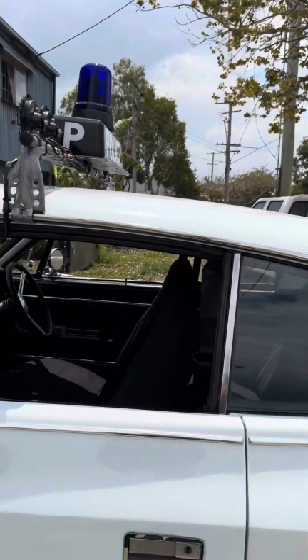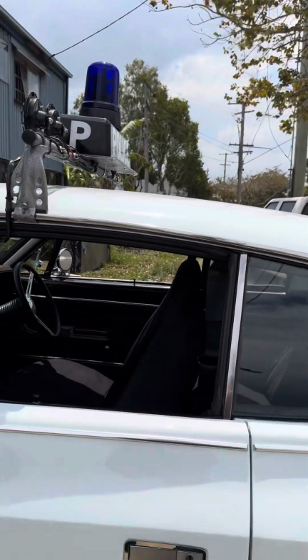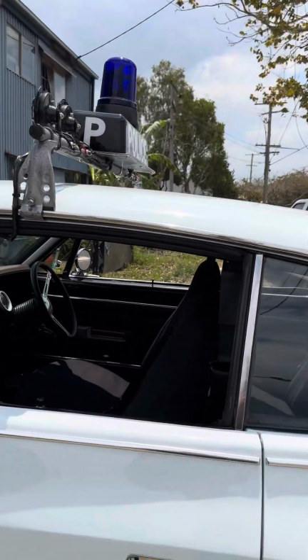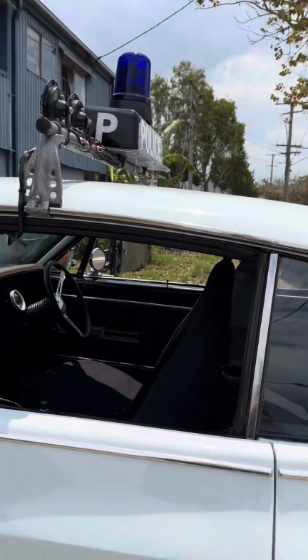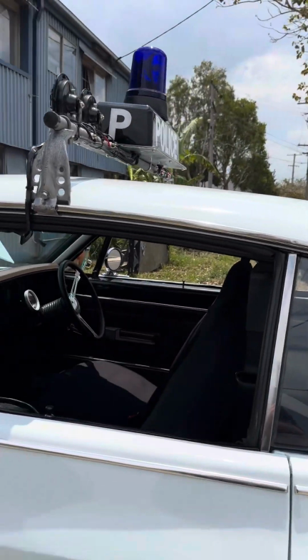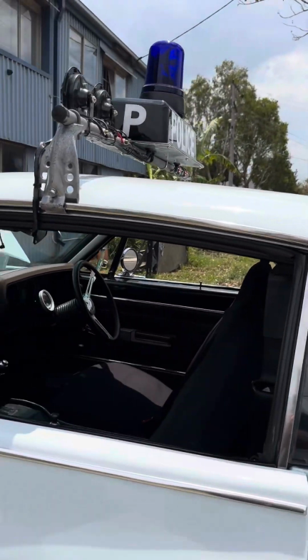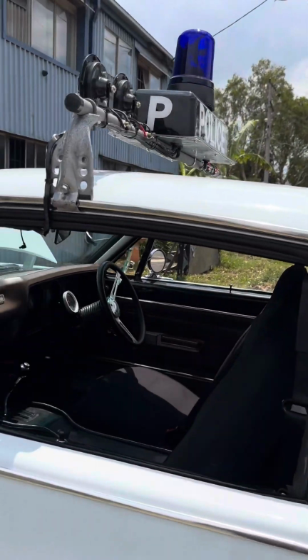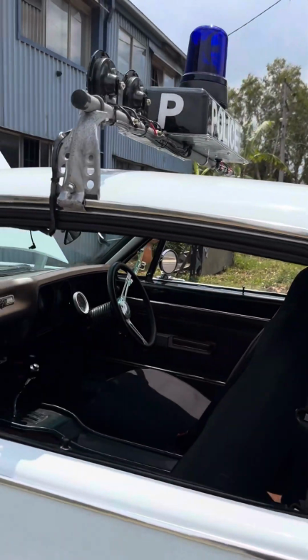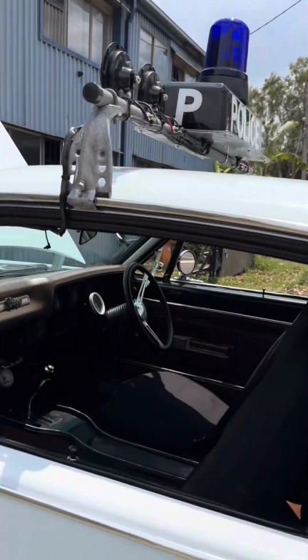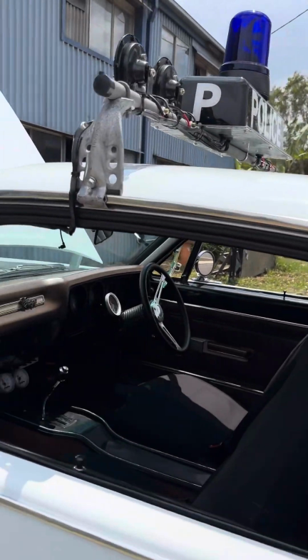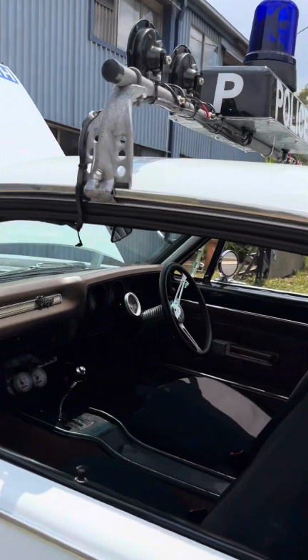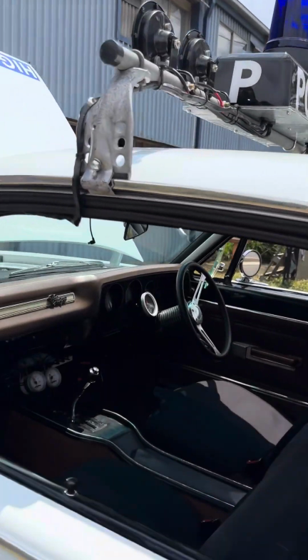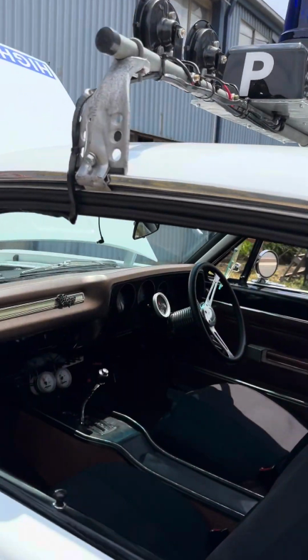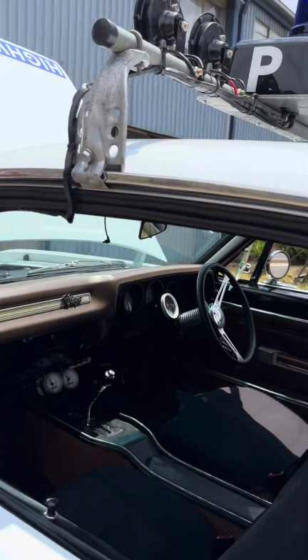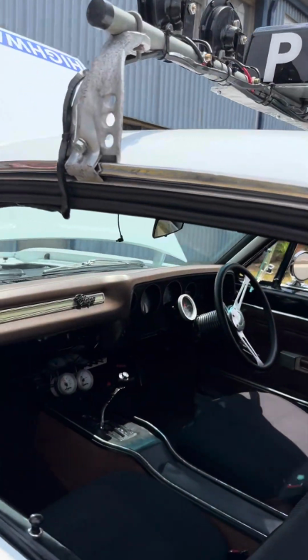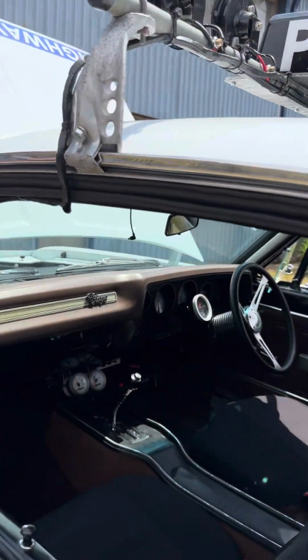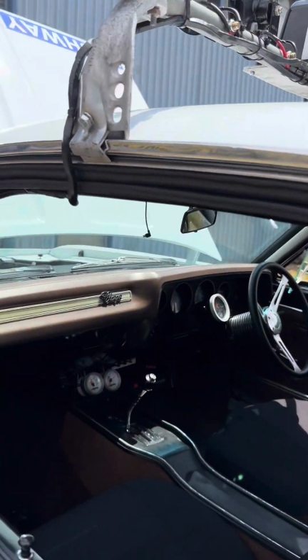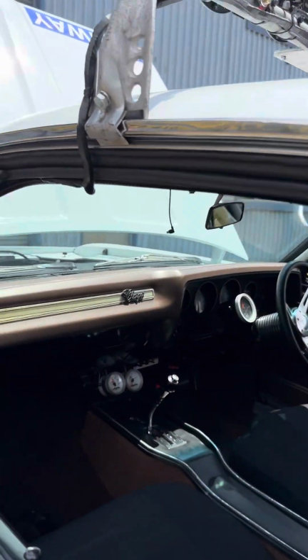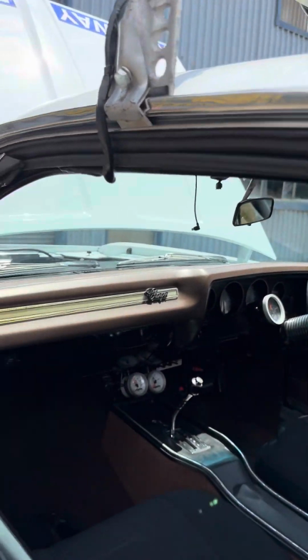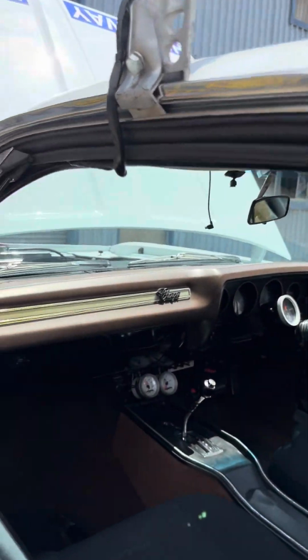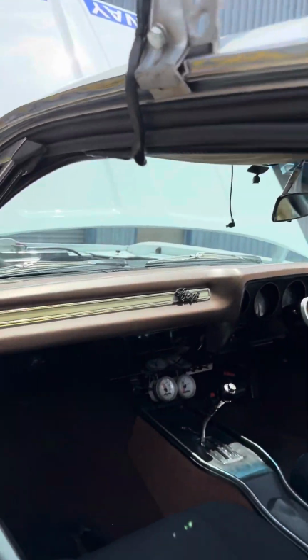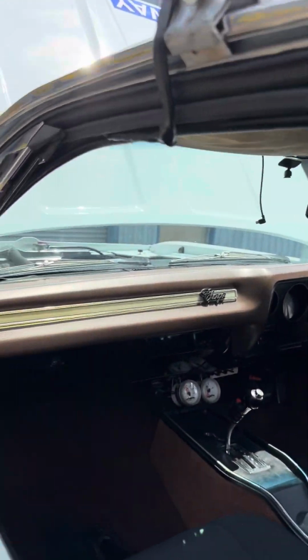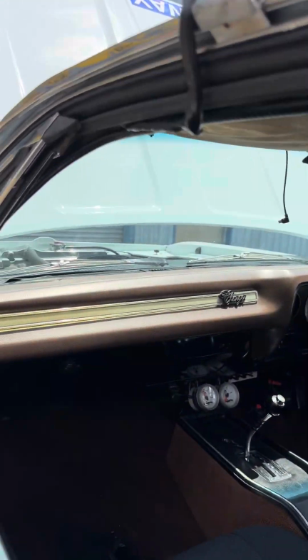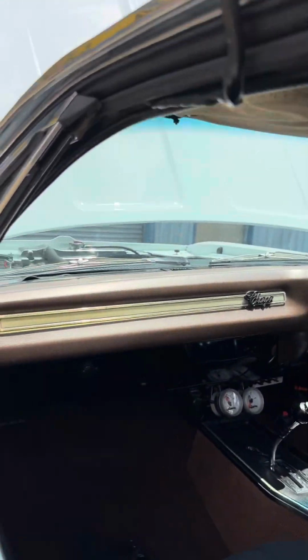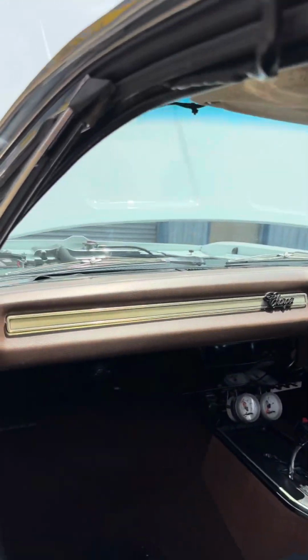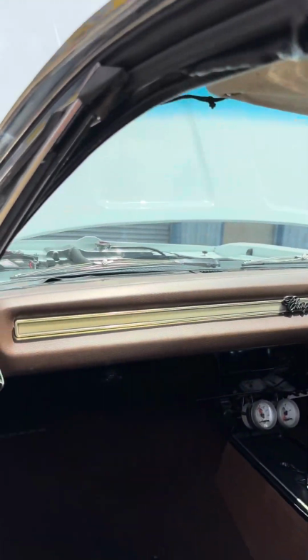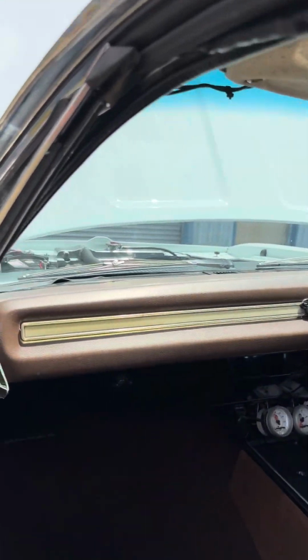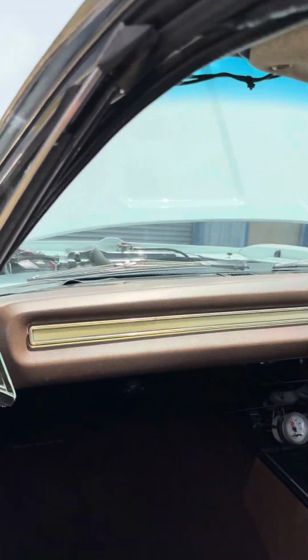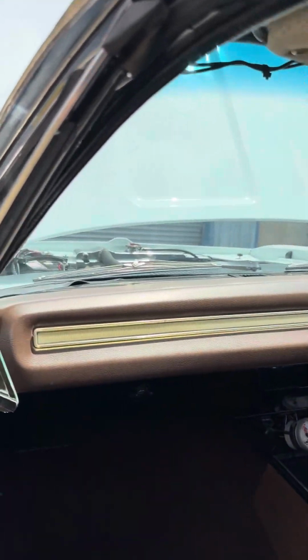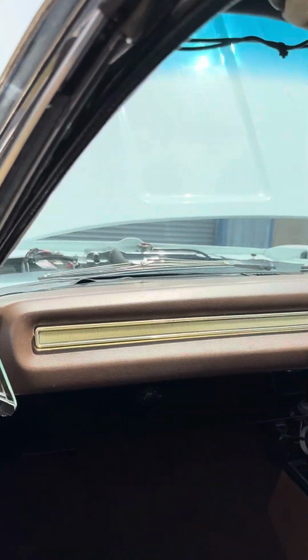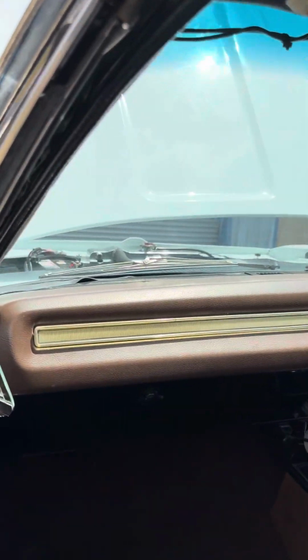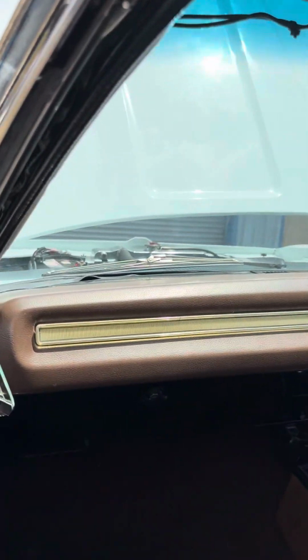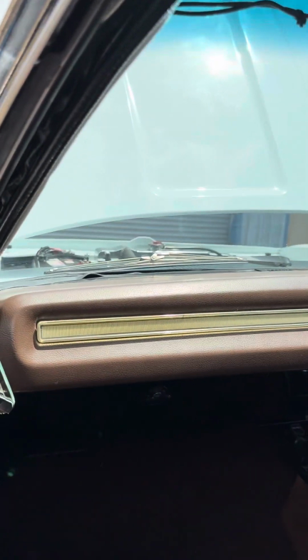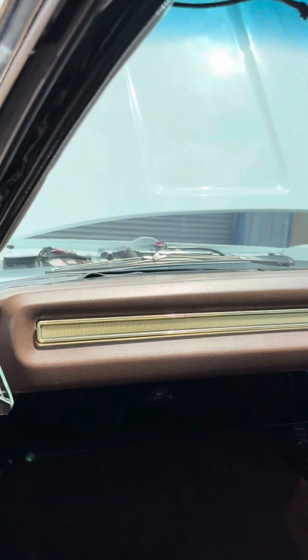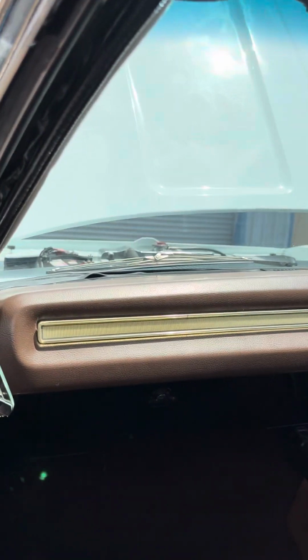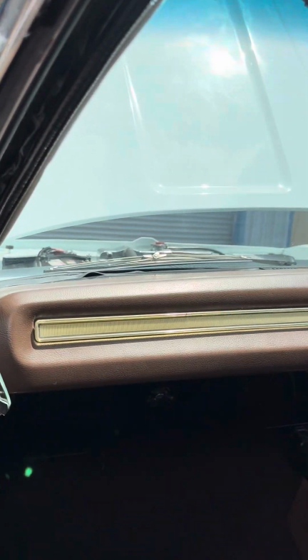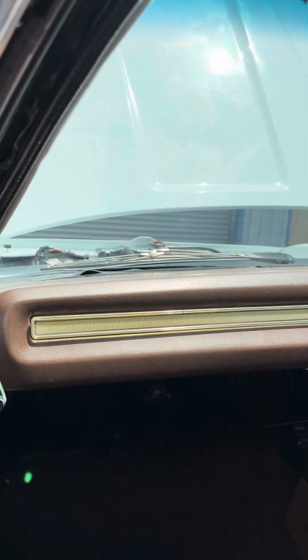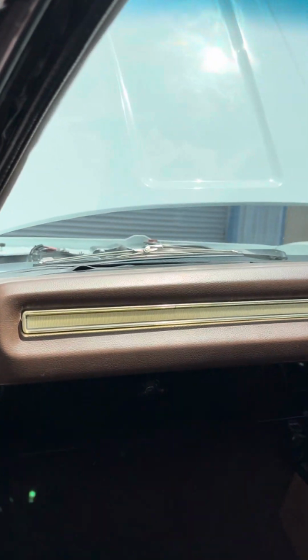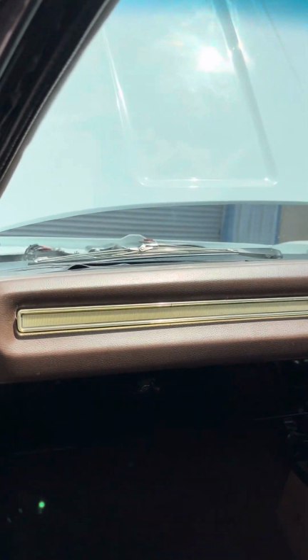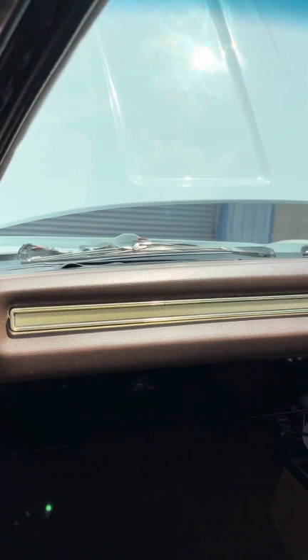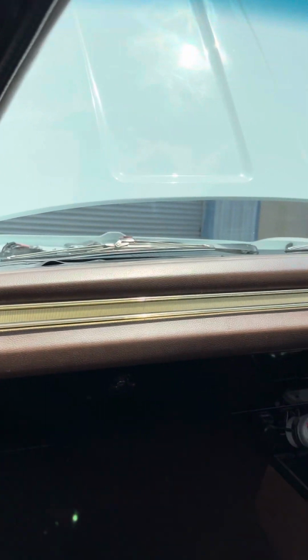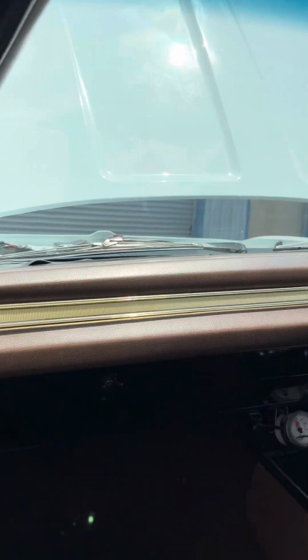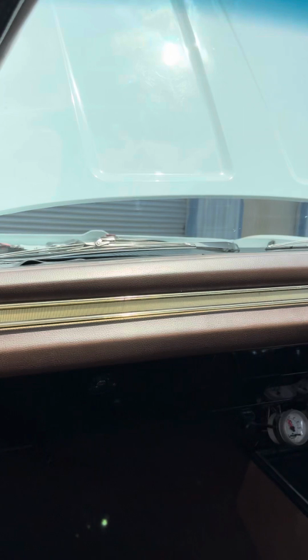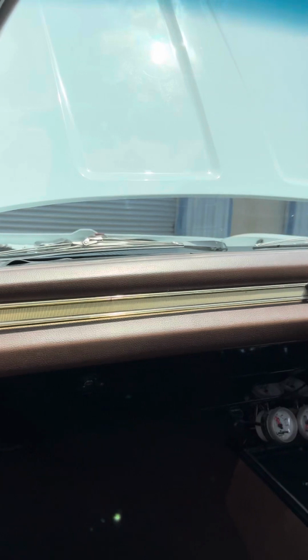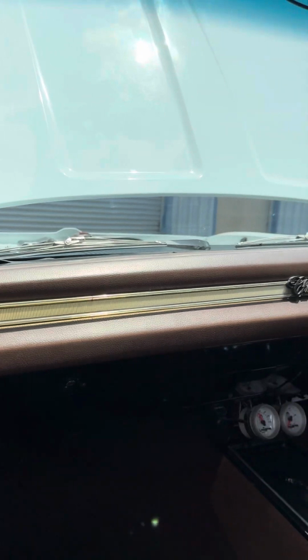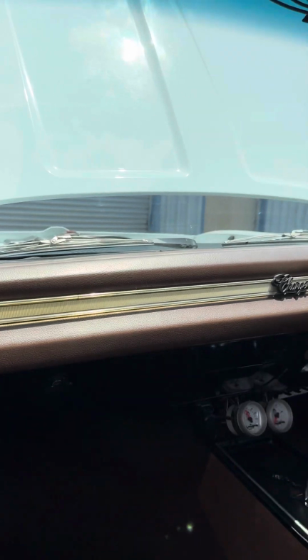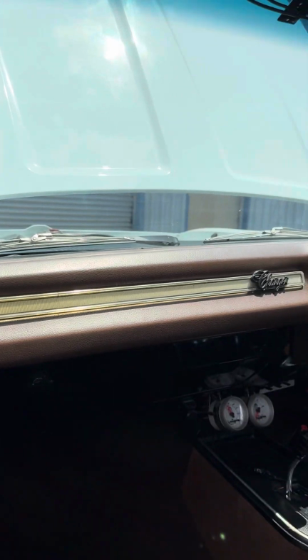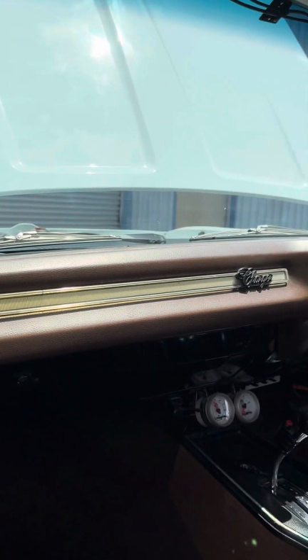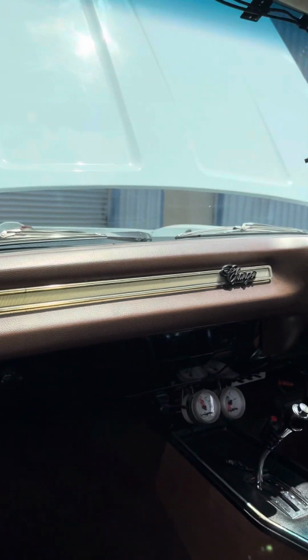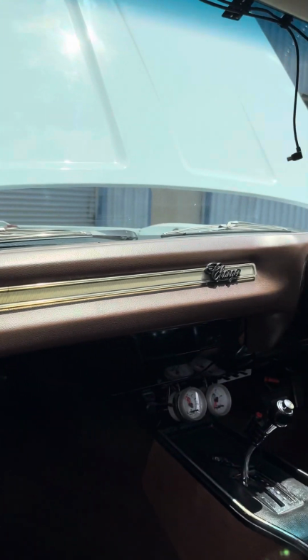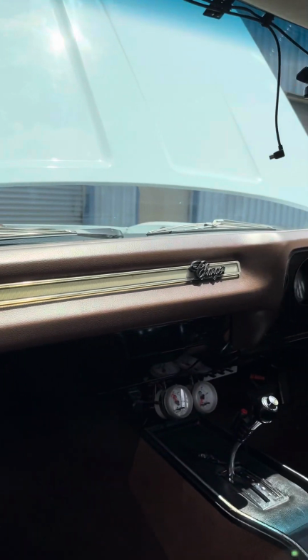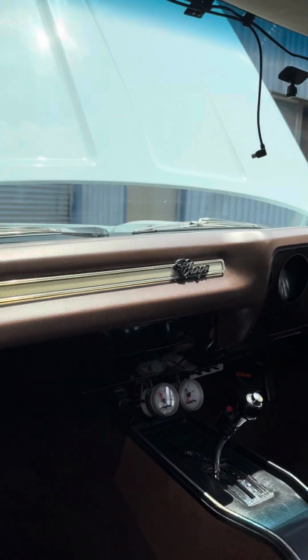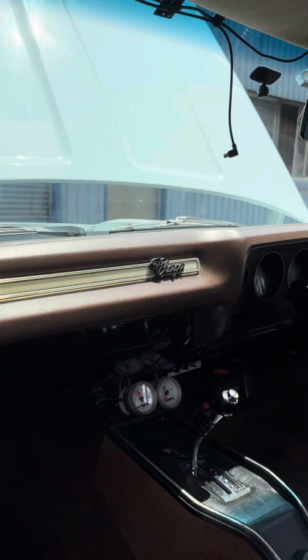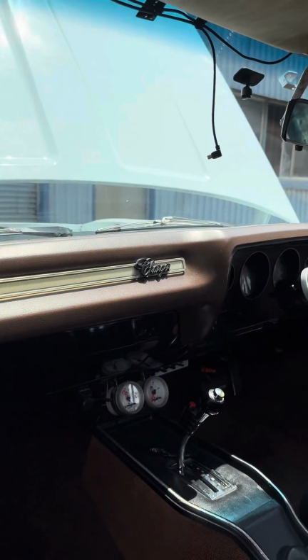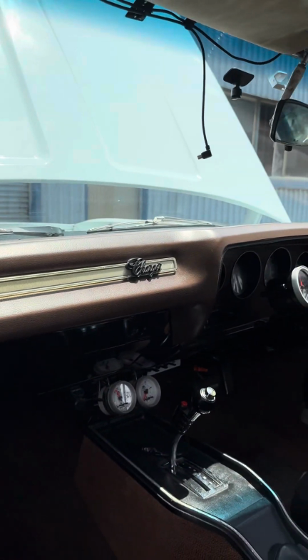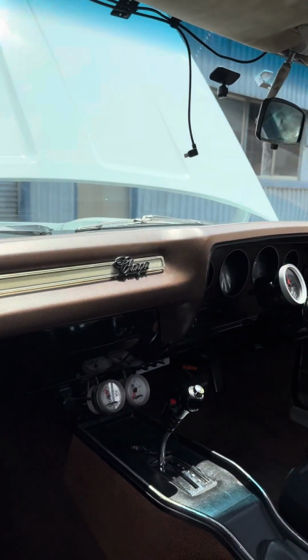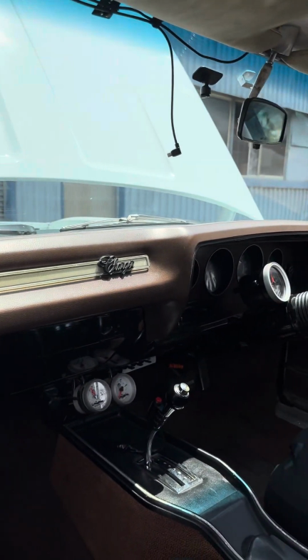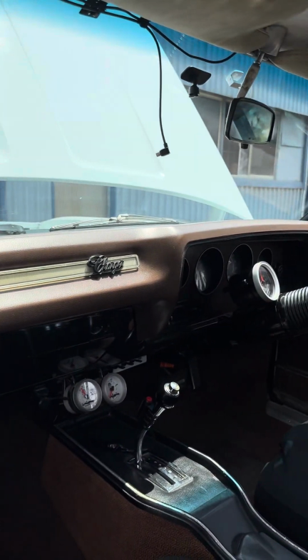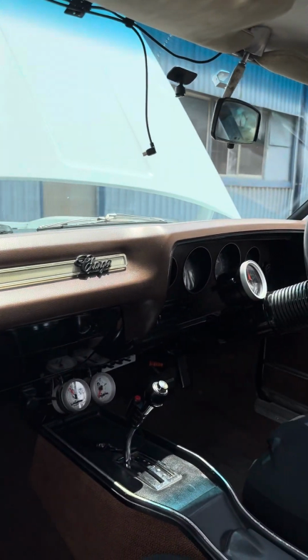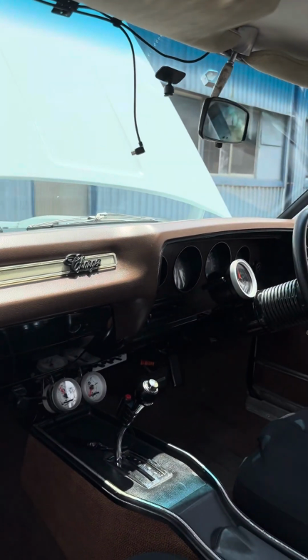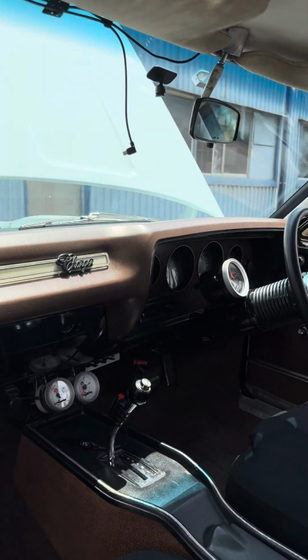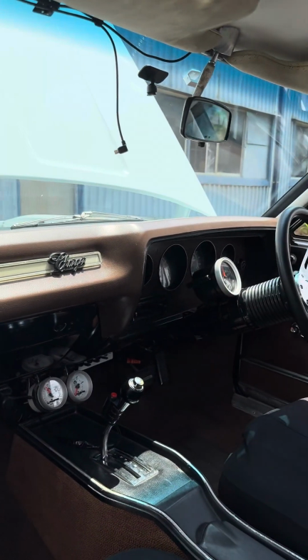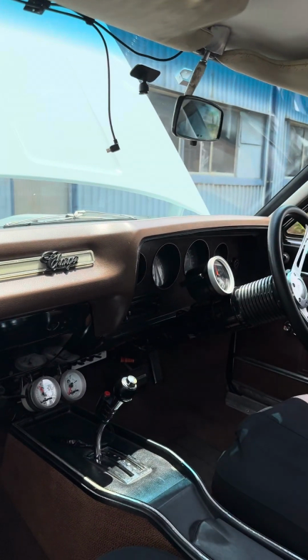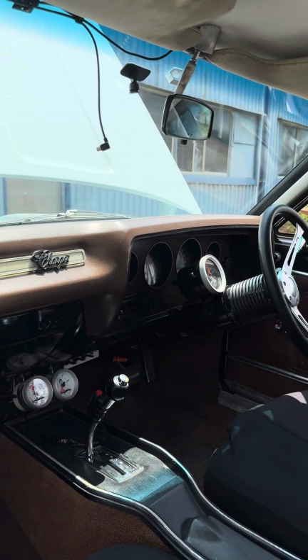The light tan dash looks a little out of place. That's the original color. Yeah, I understand.